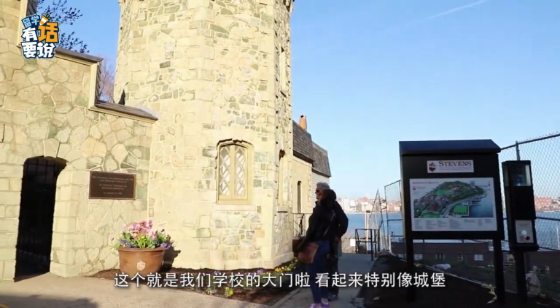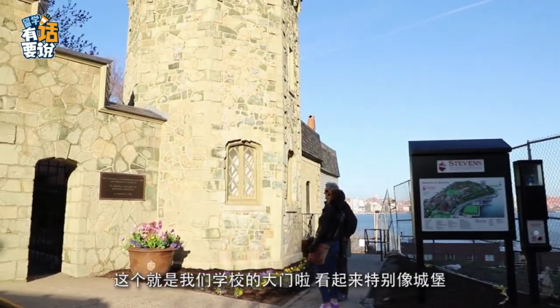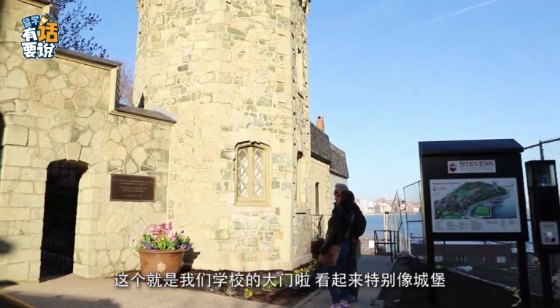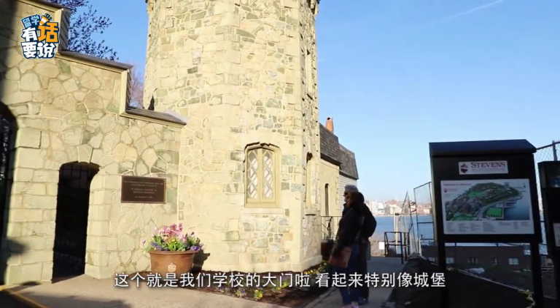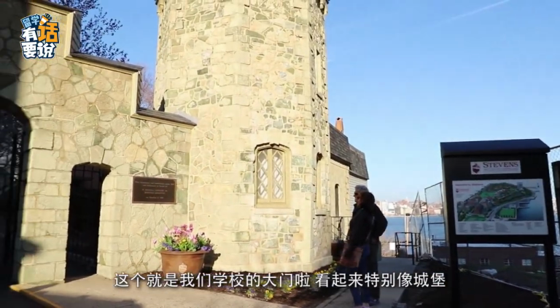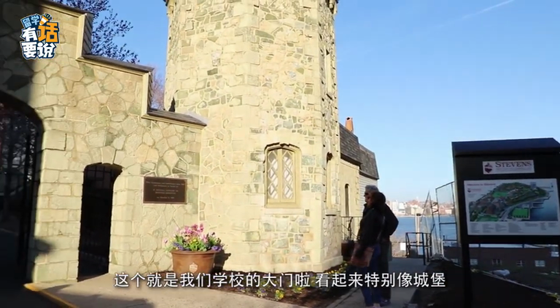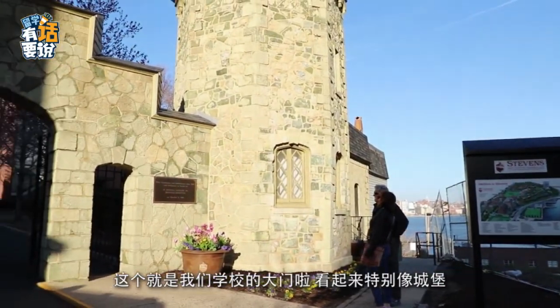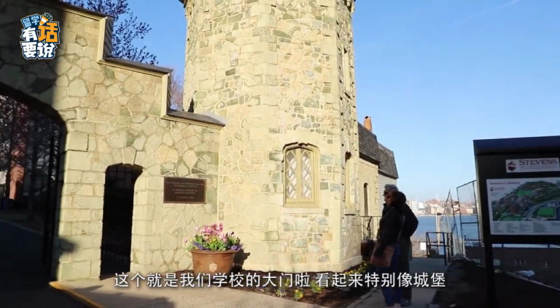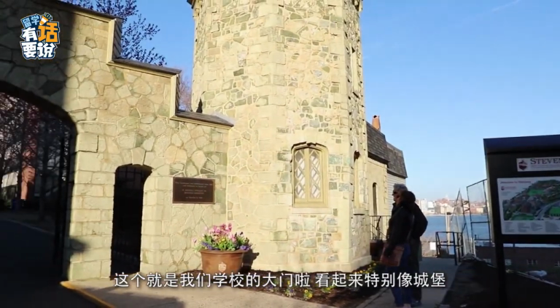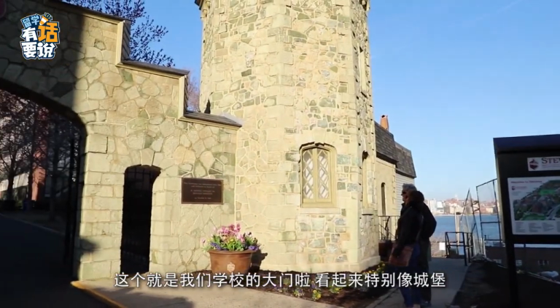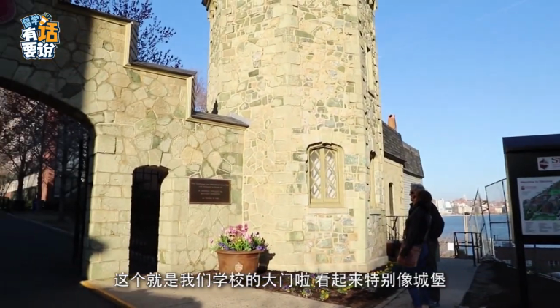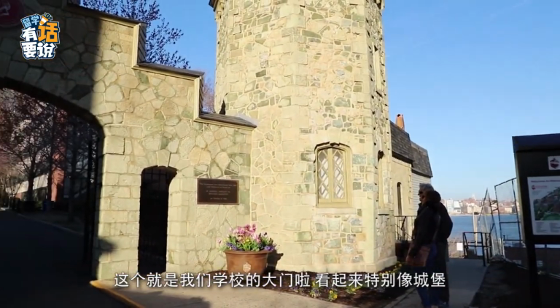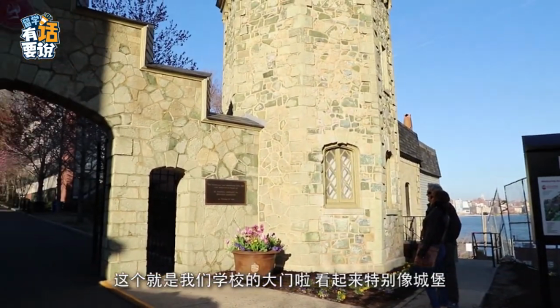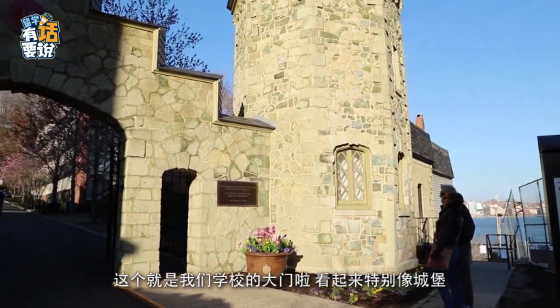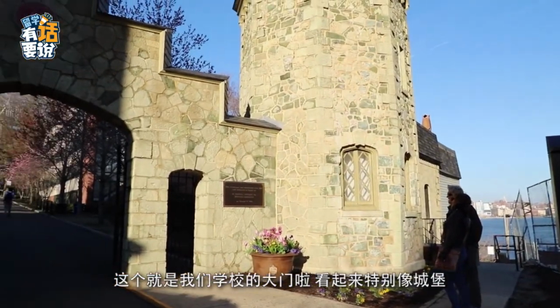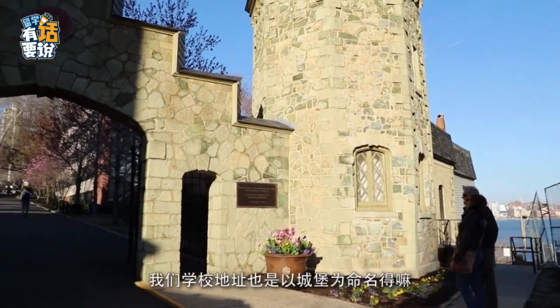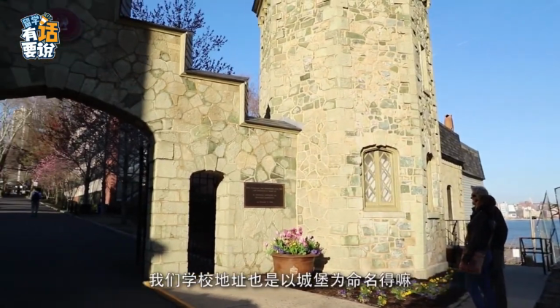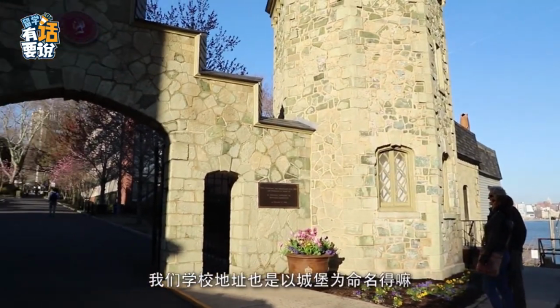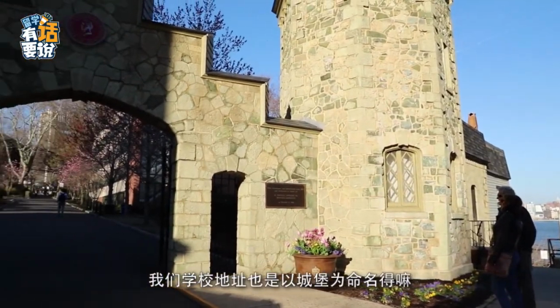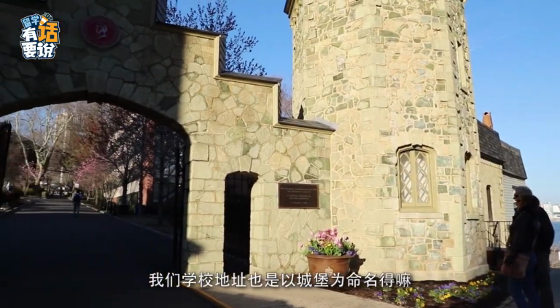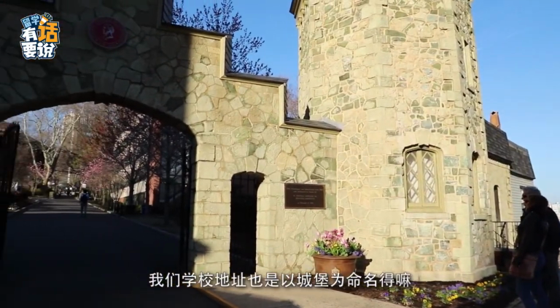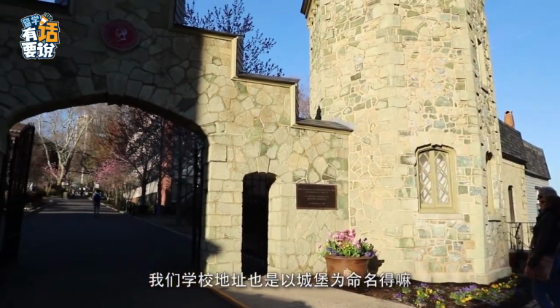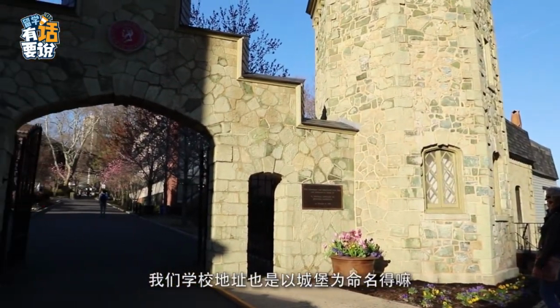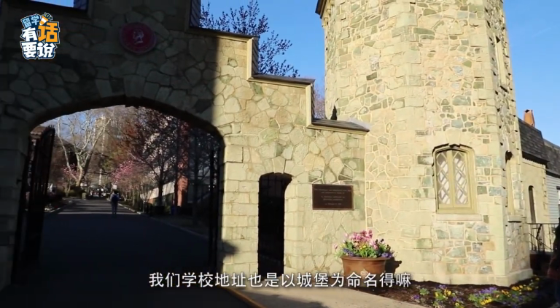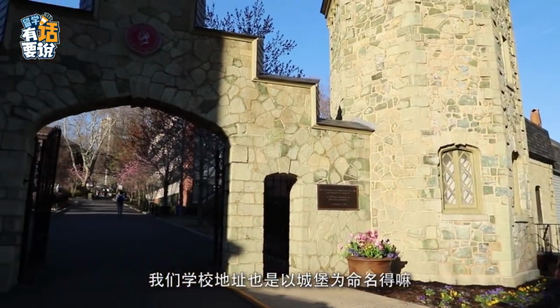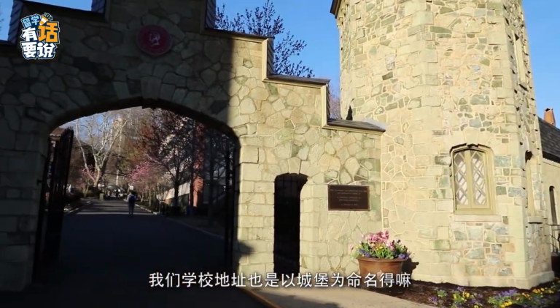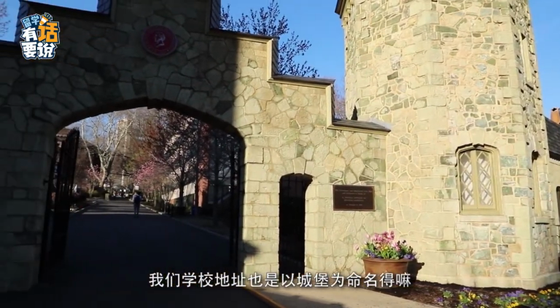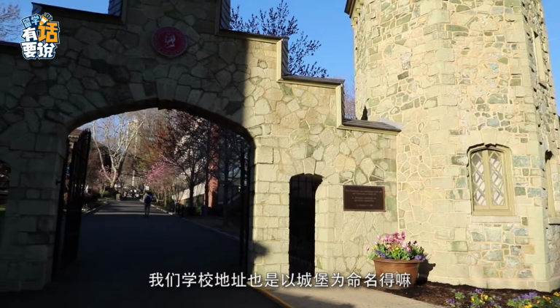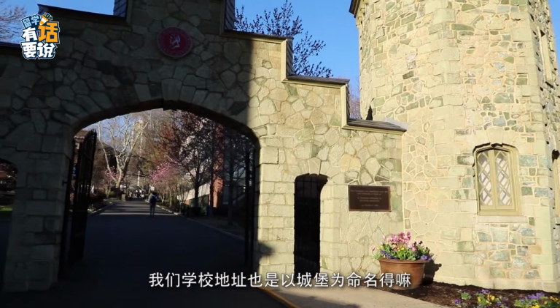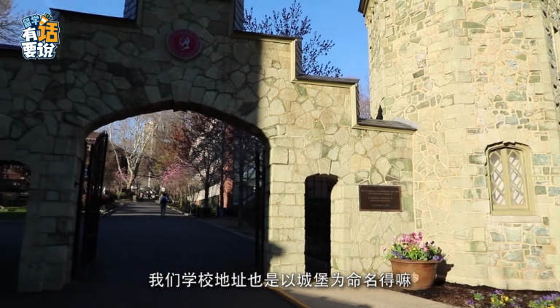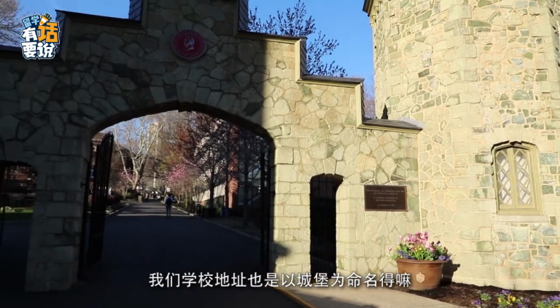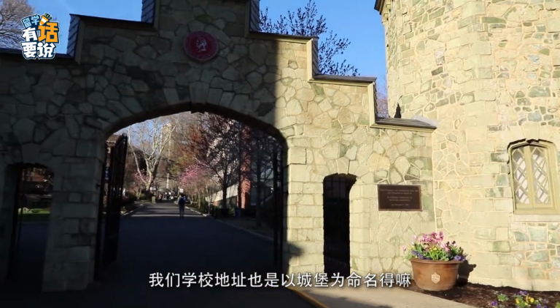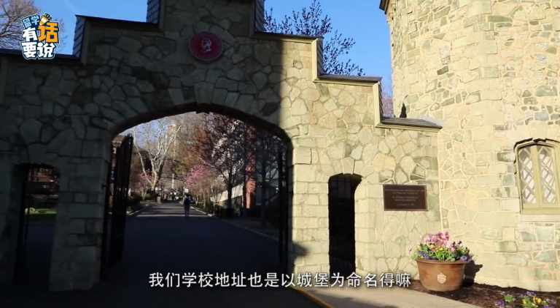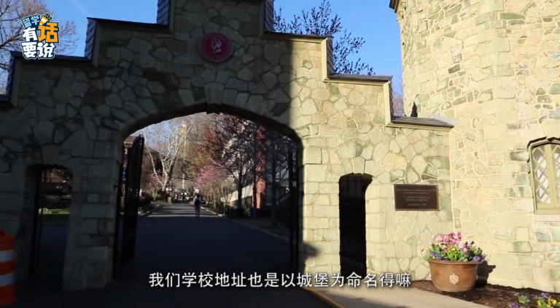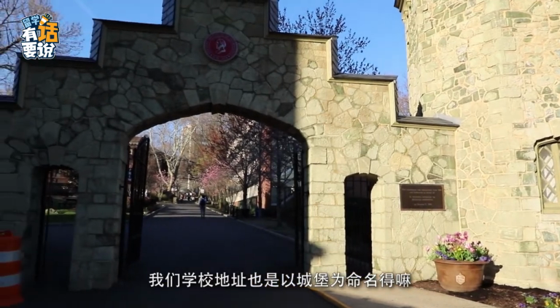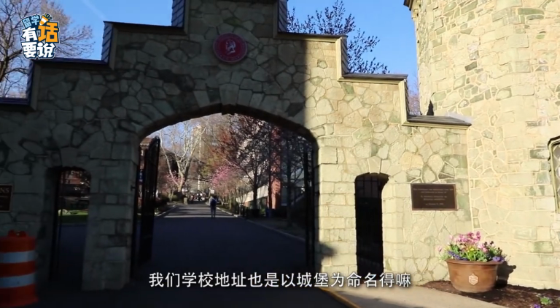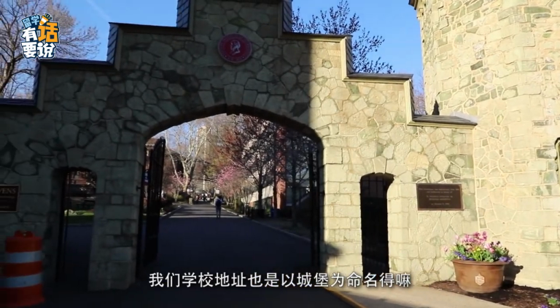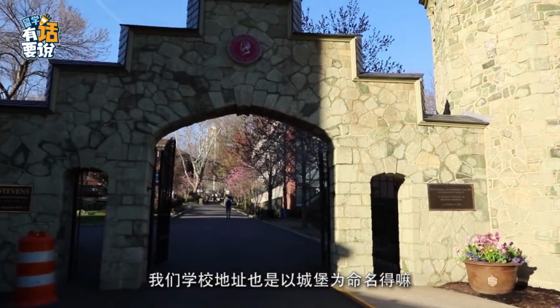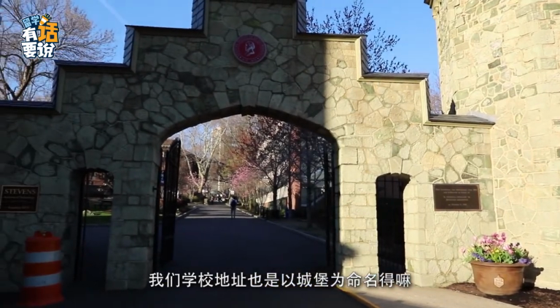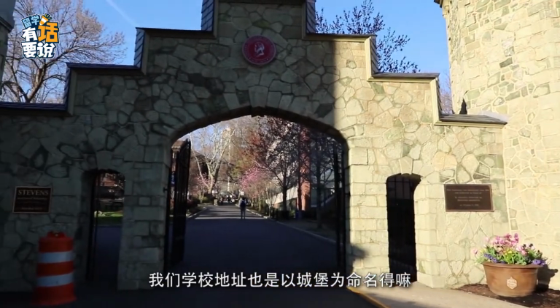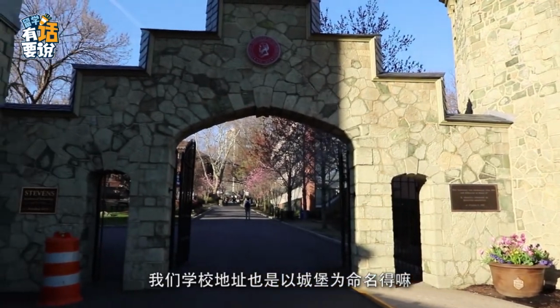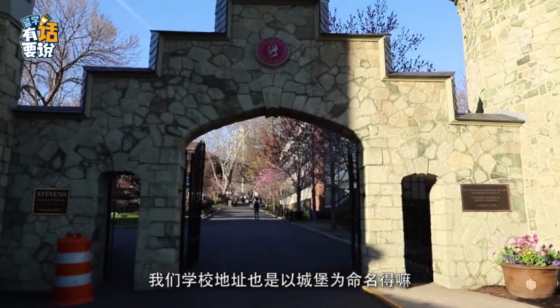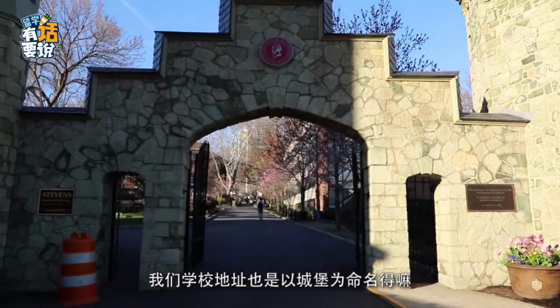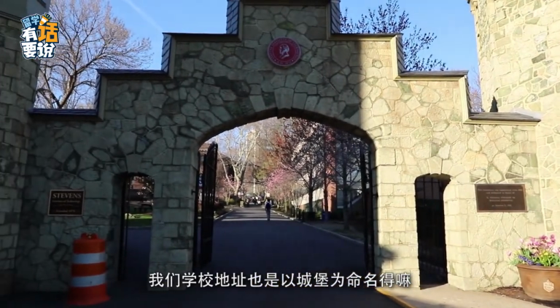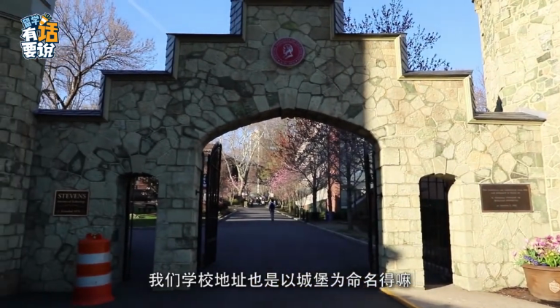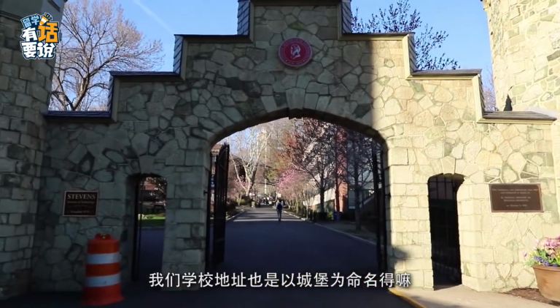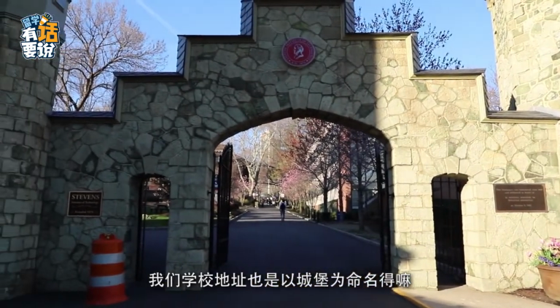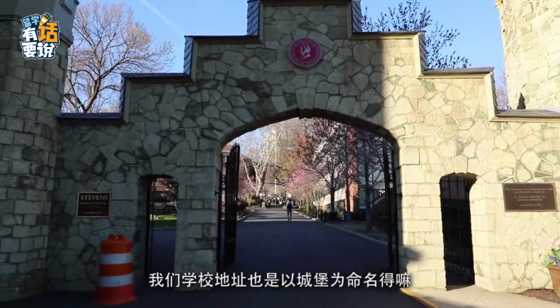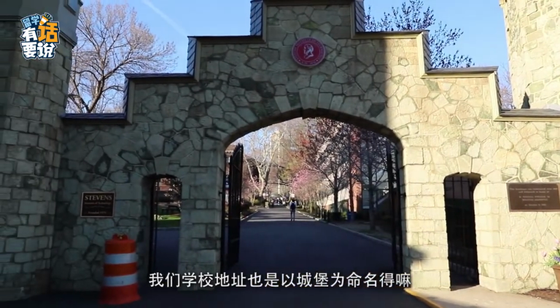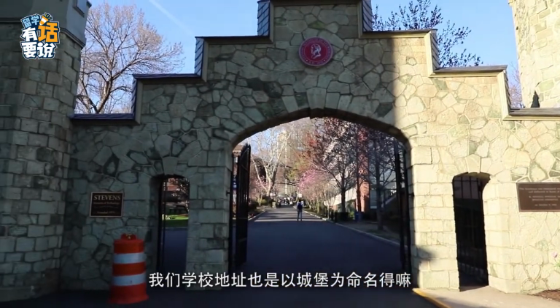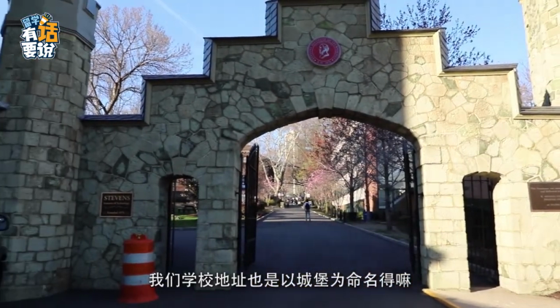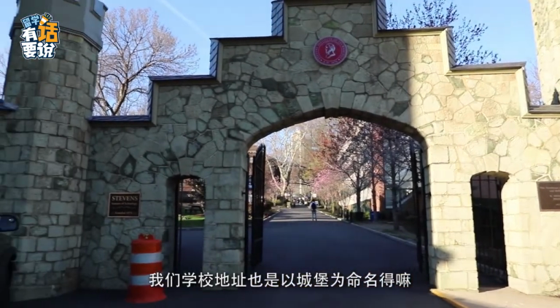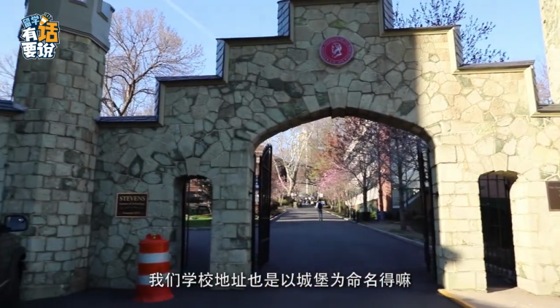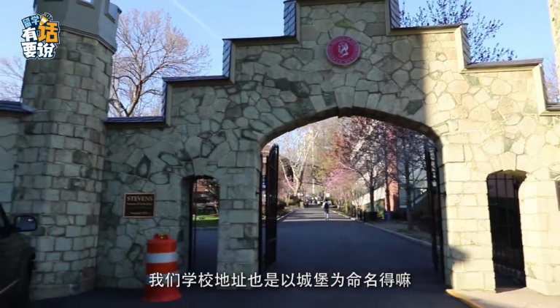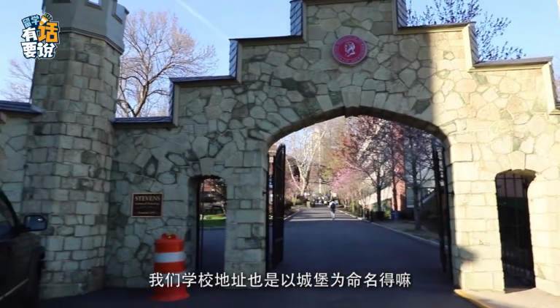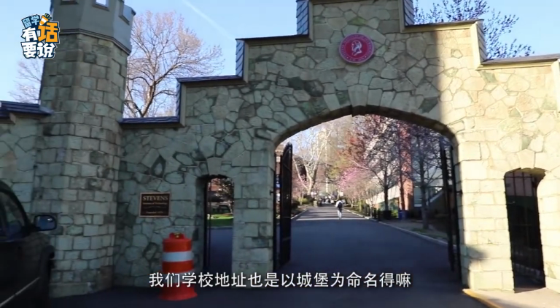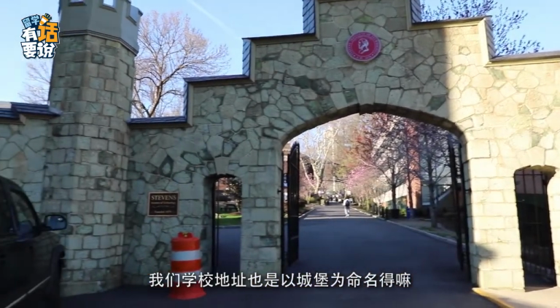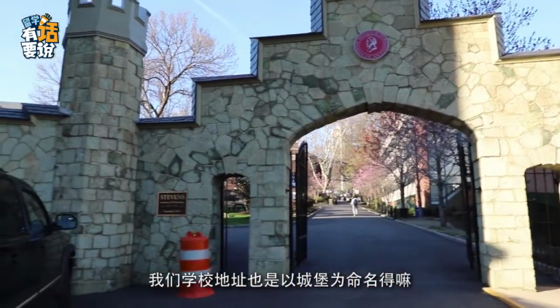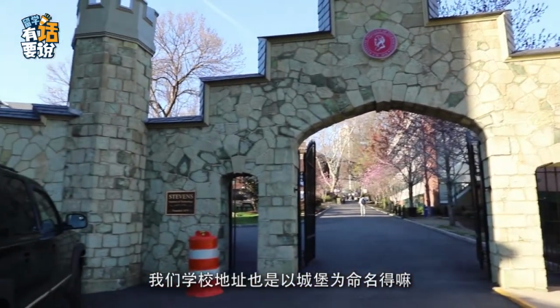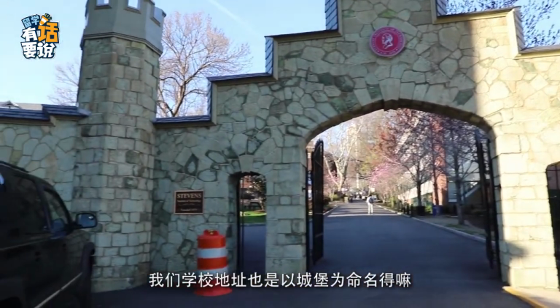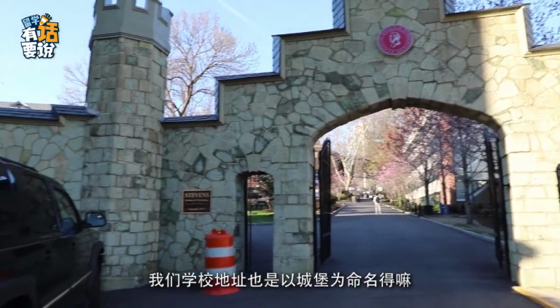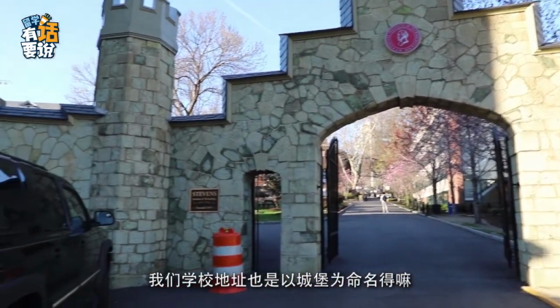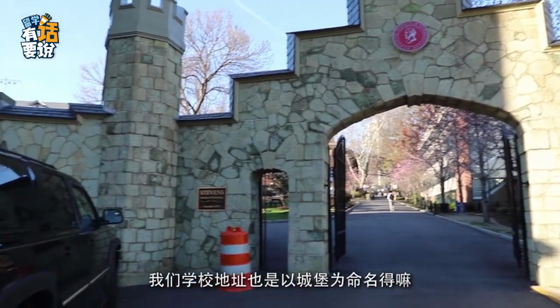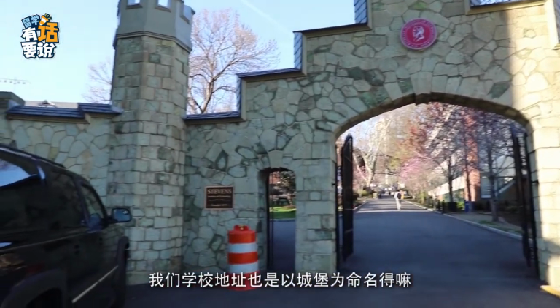It looks like a castle. Our address is 1 Castle Point Terrace, so it's the castle.